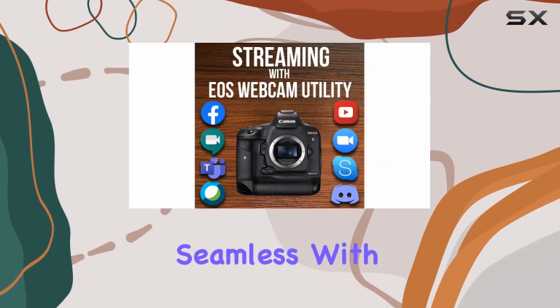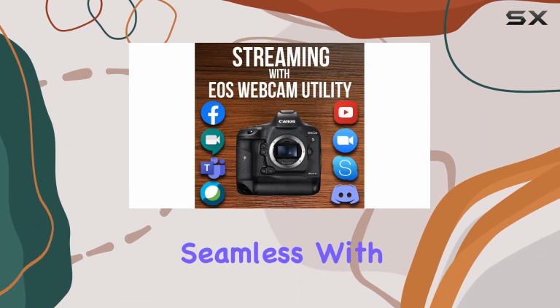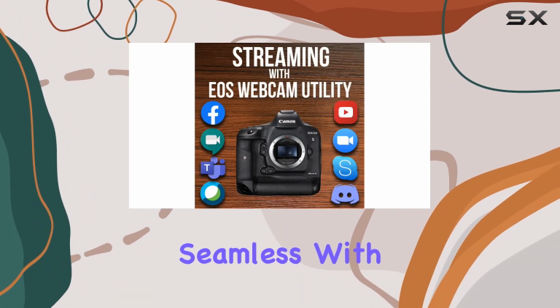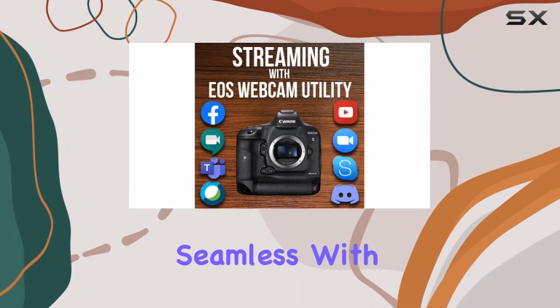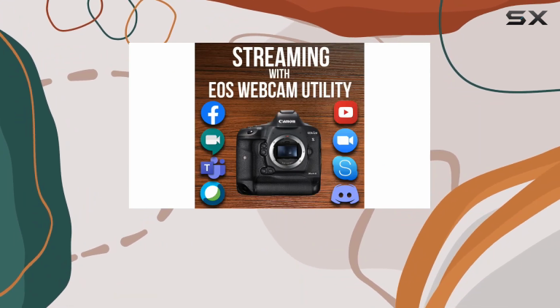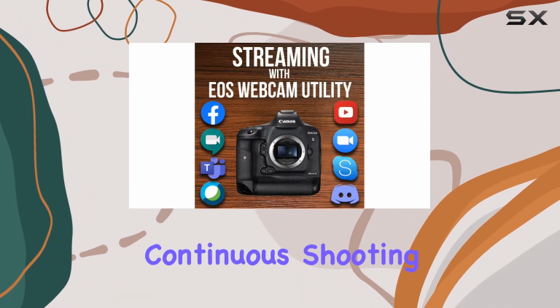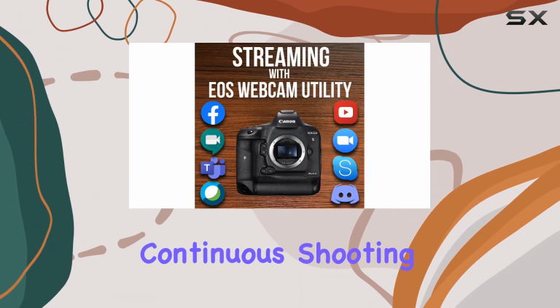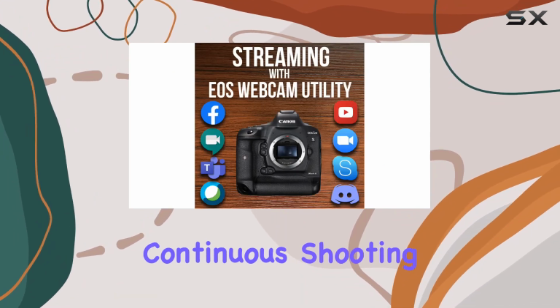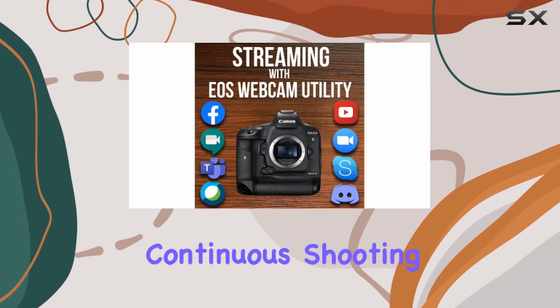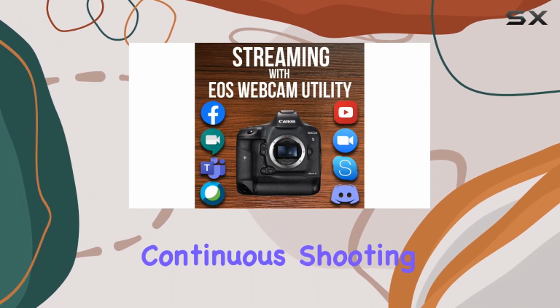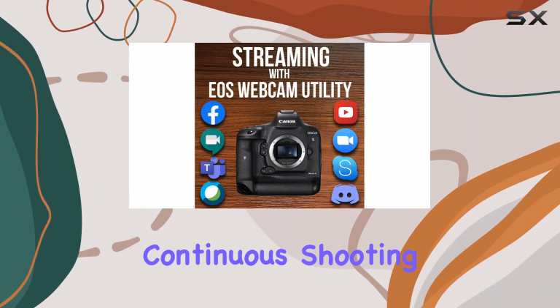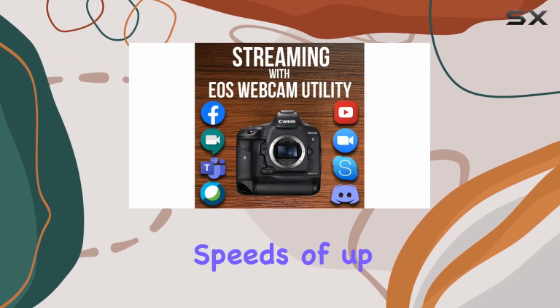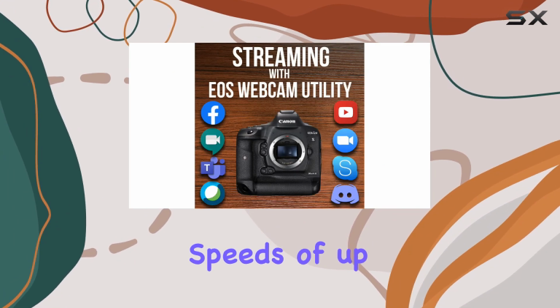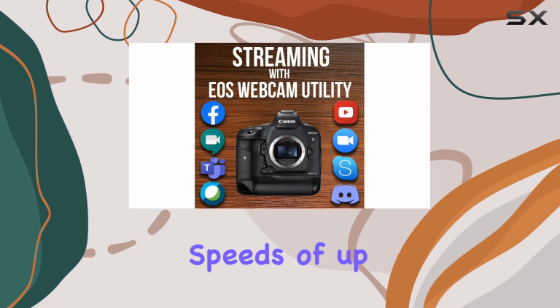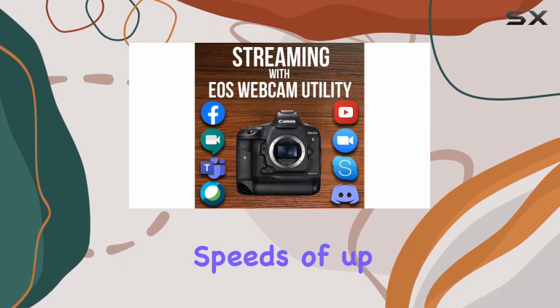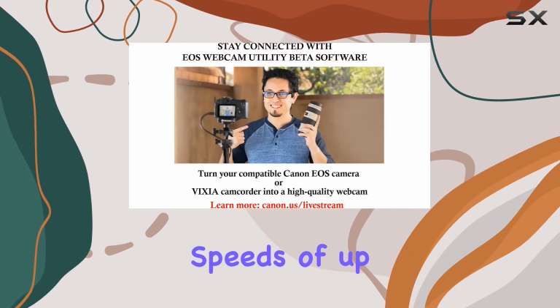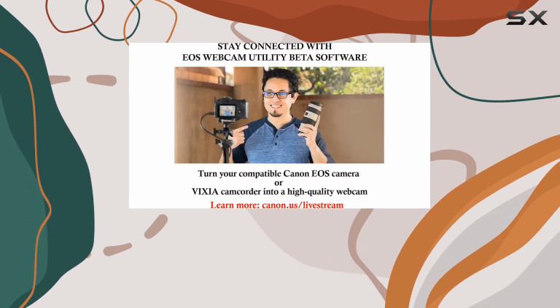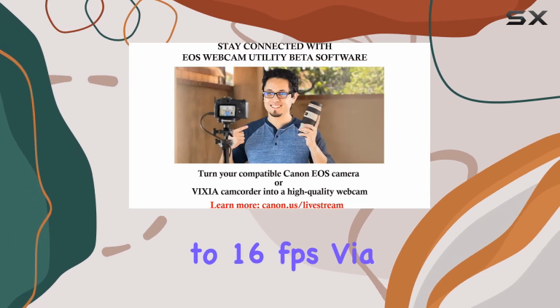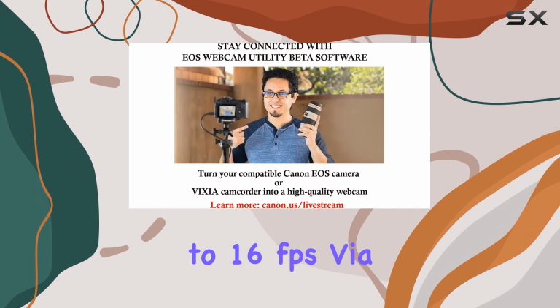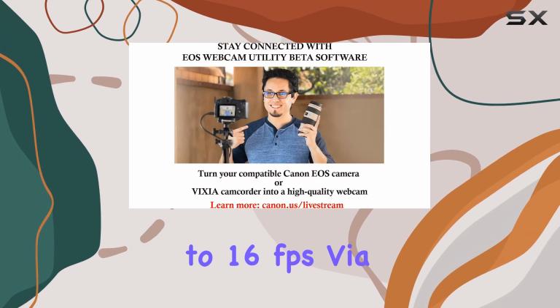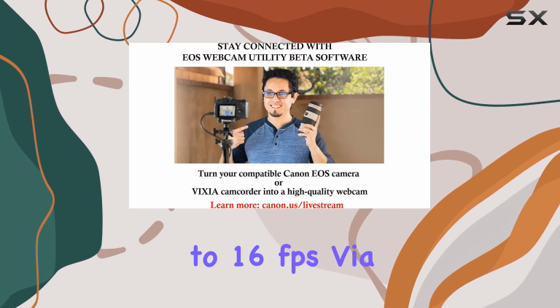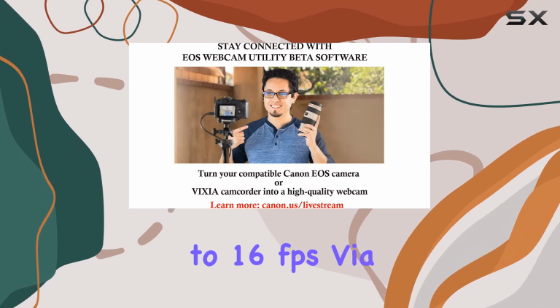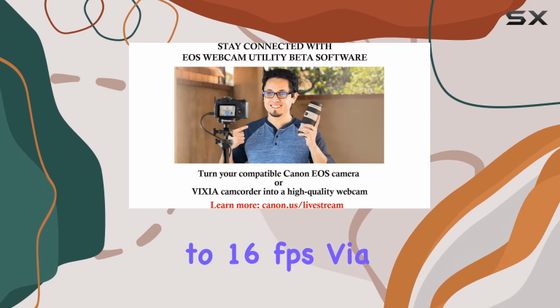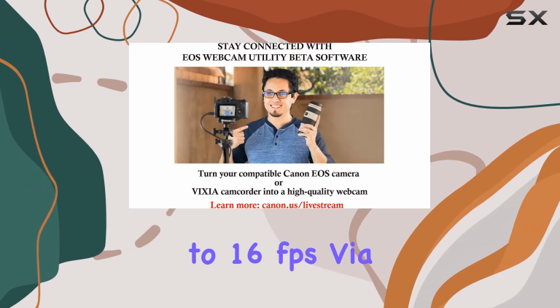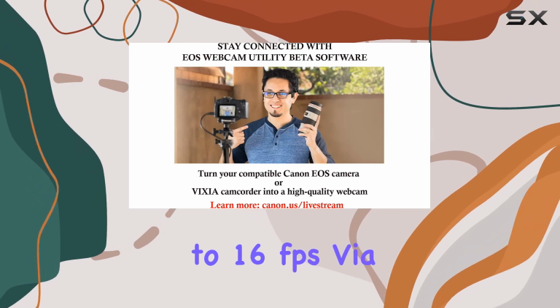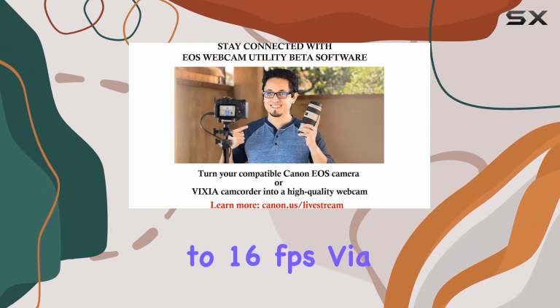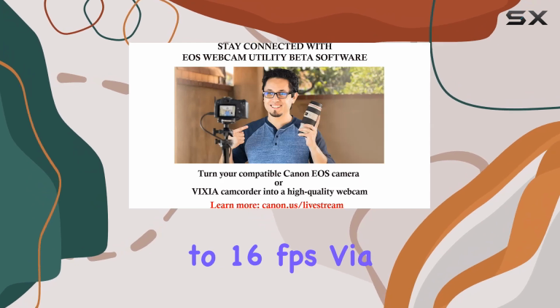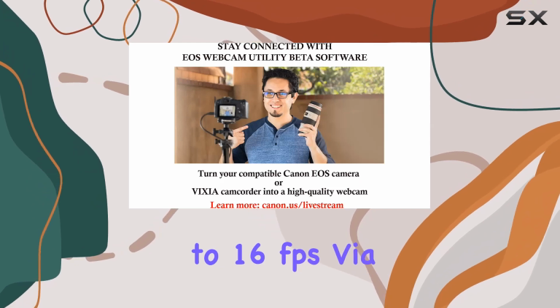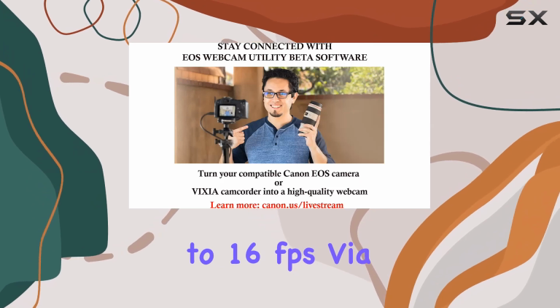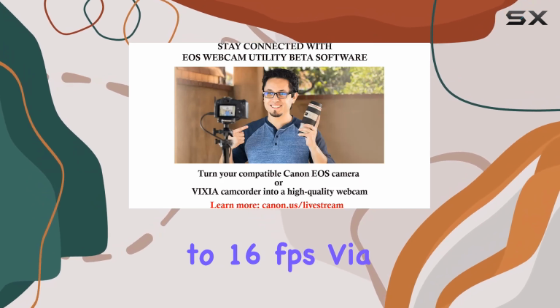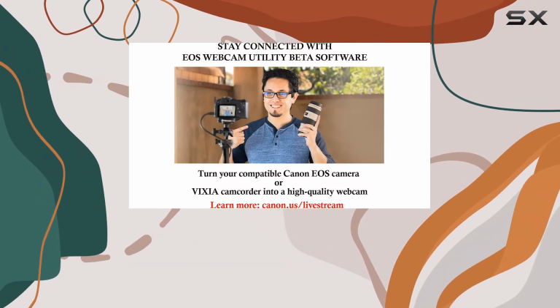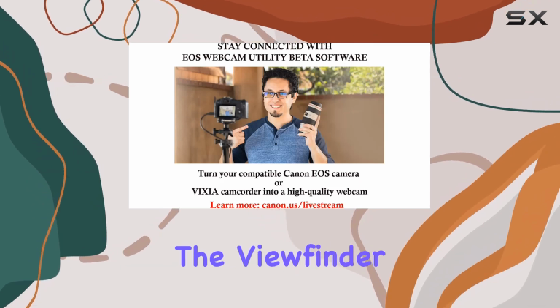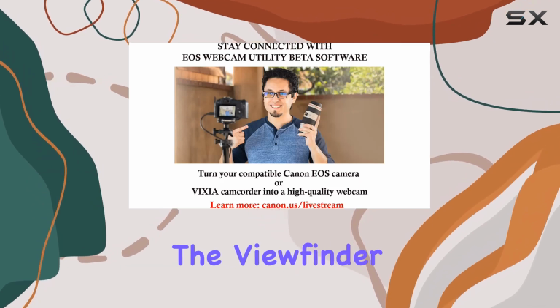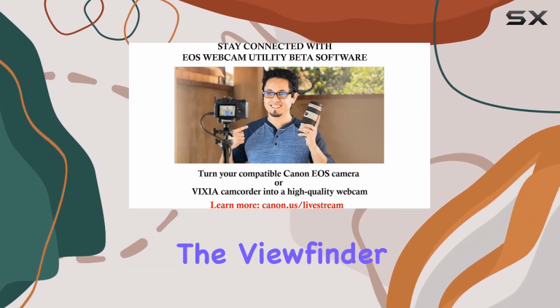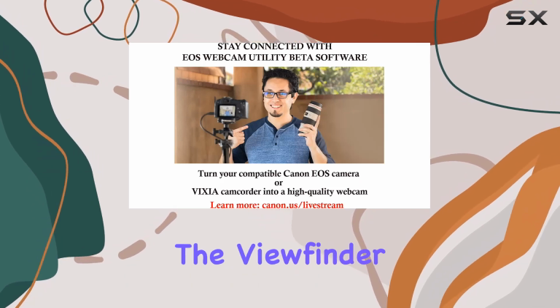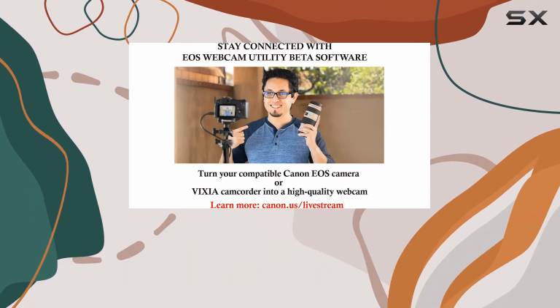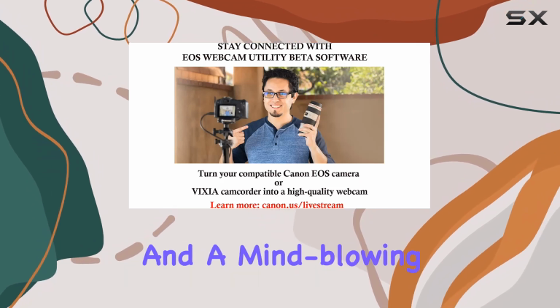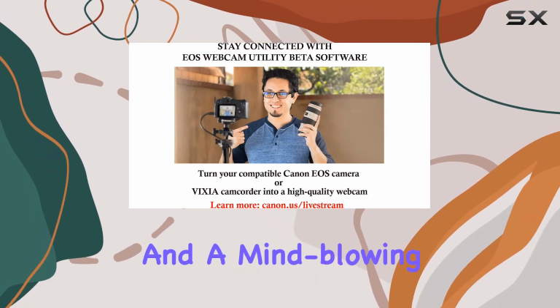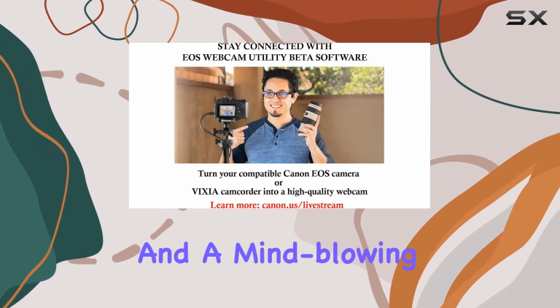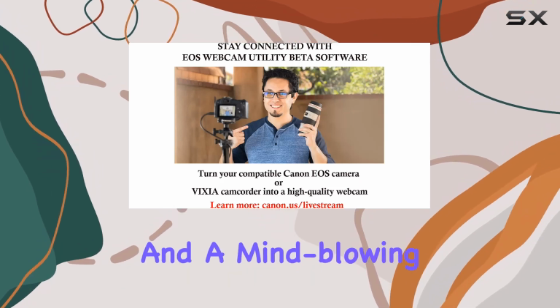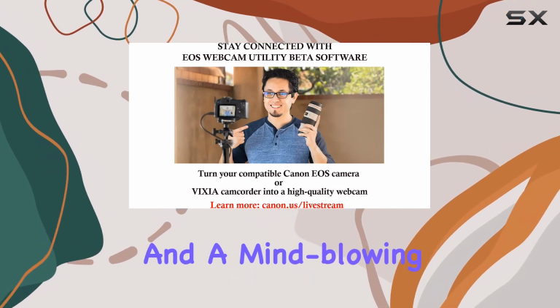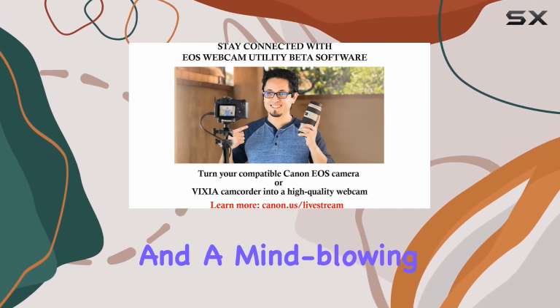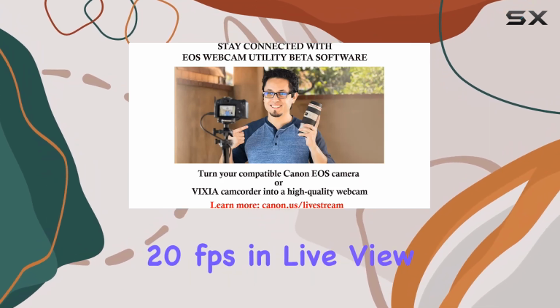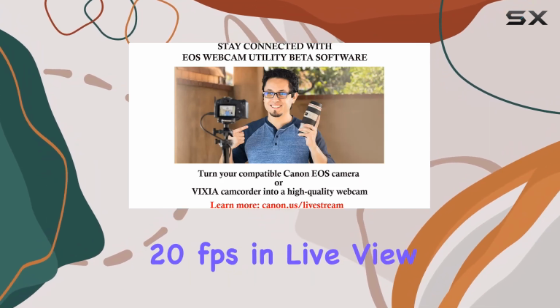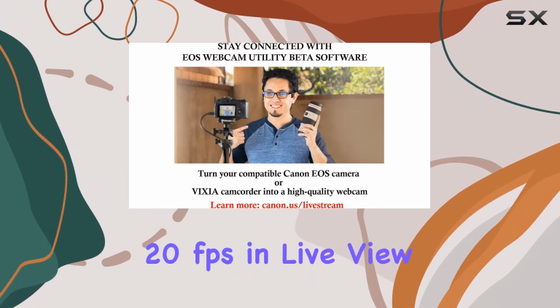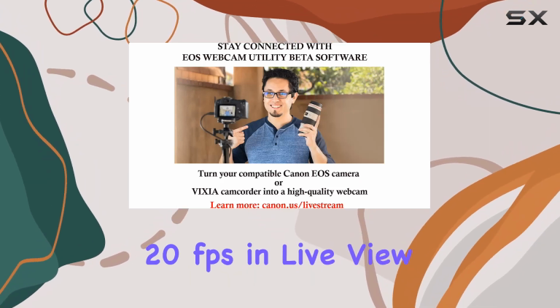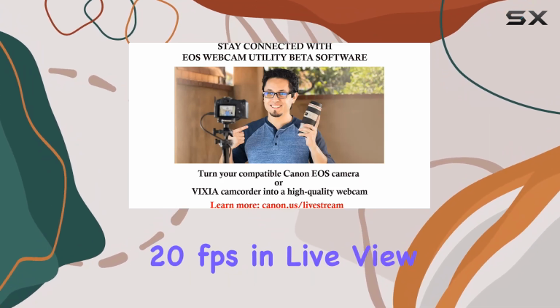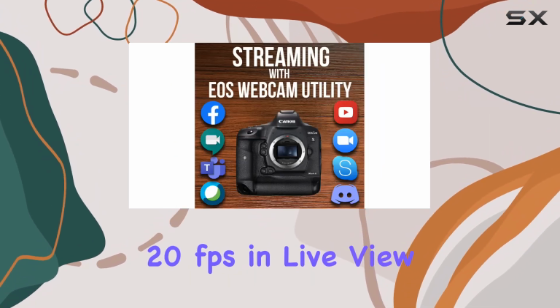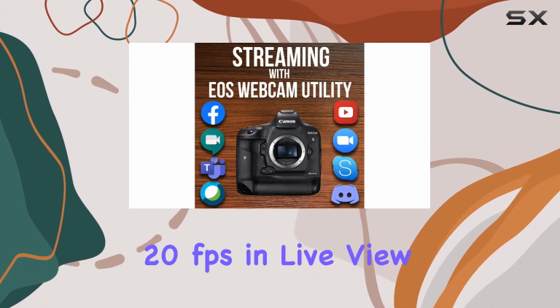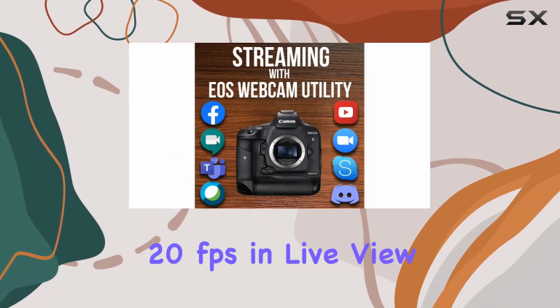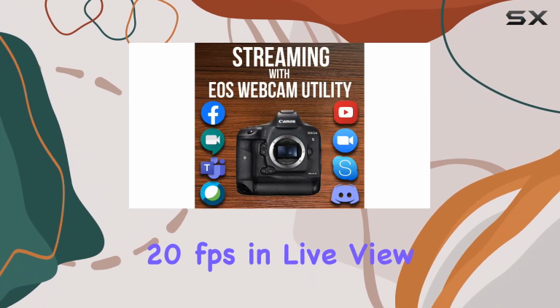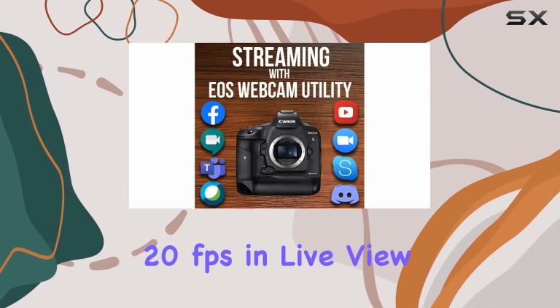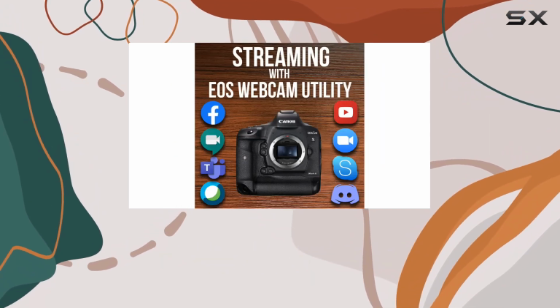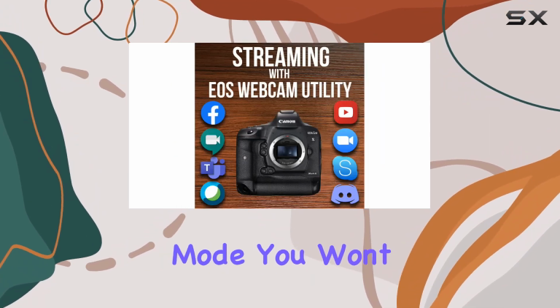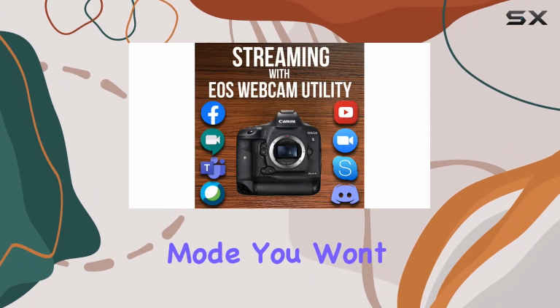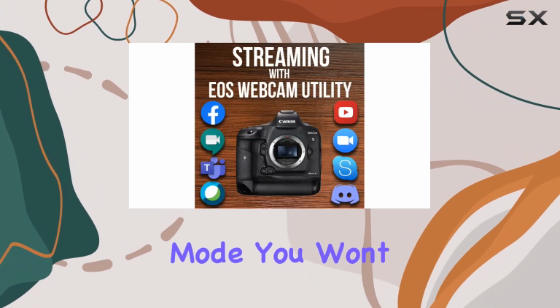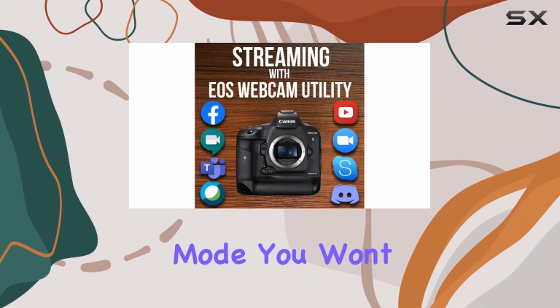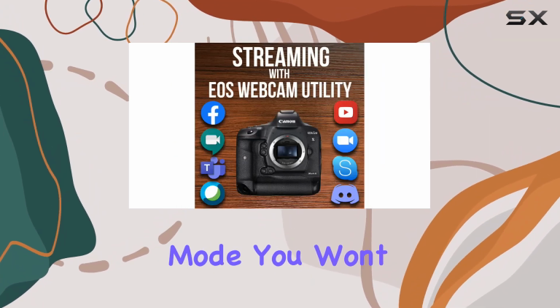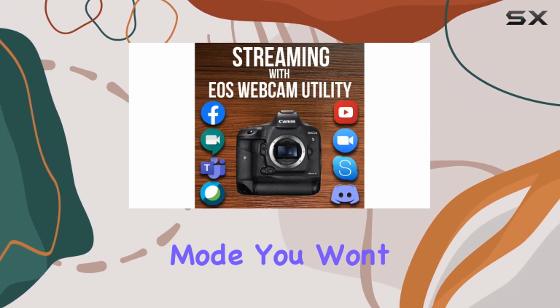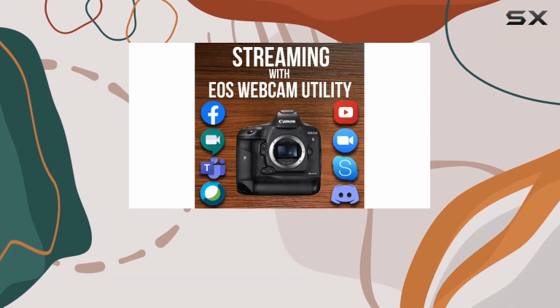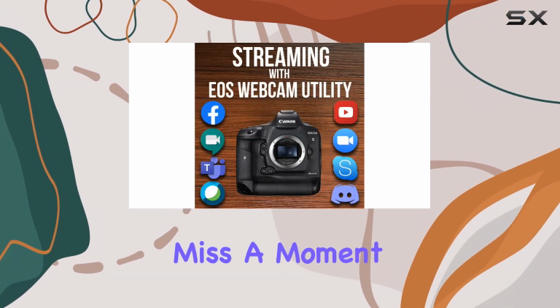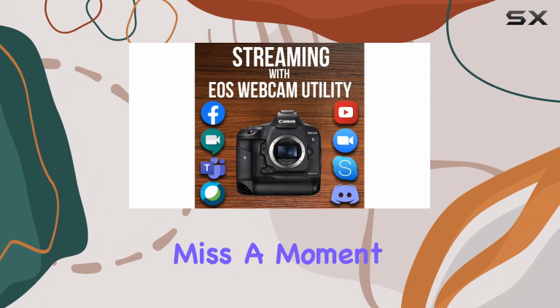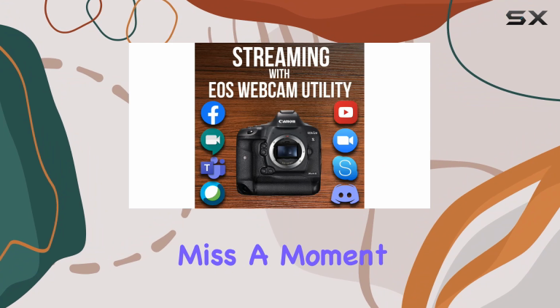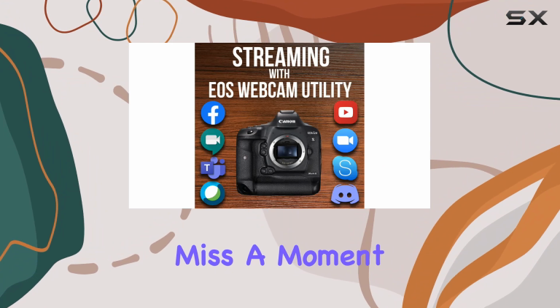With continuous shooting speeds of up to 16 frames per second via the viewfinder and a mind-blowing 20 FPS in live-view mode, you won't miss a moment.